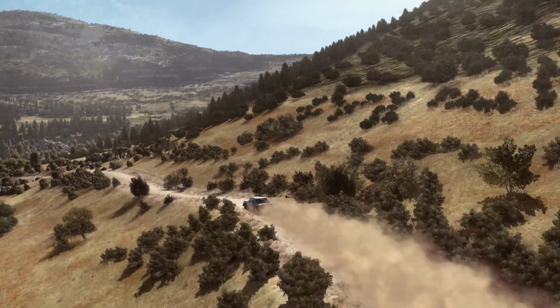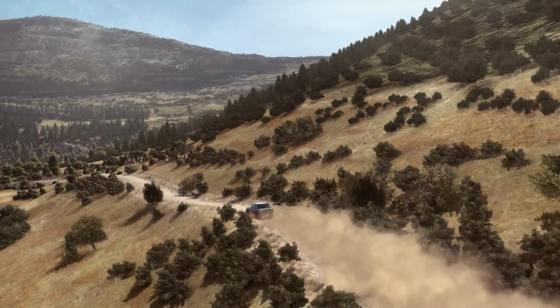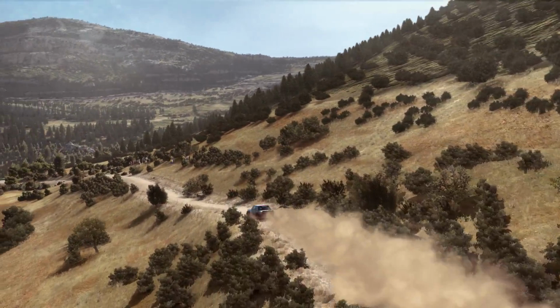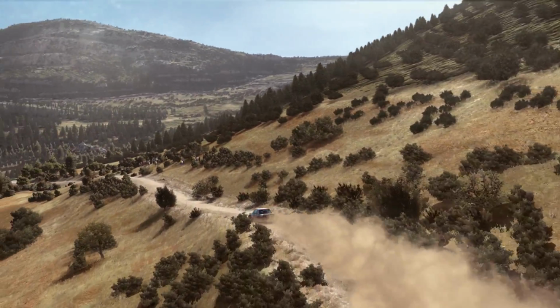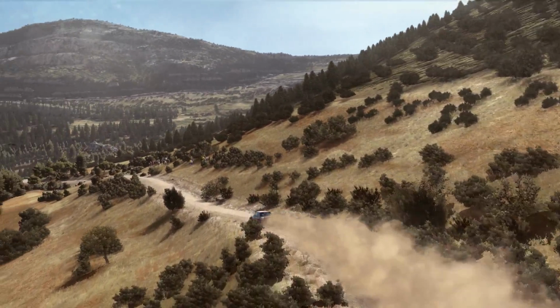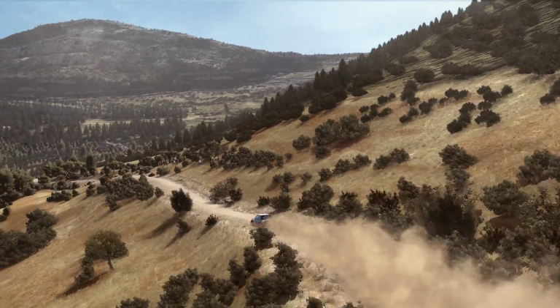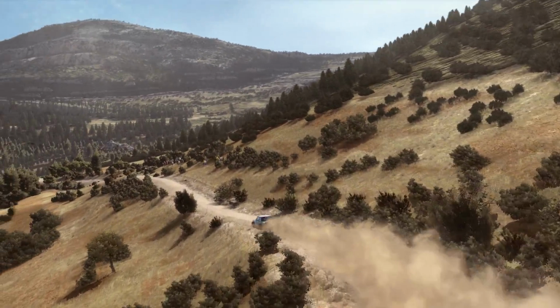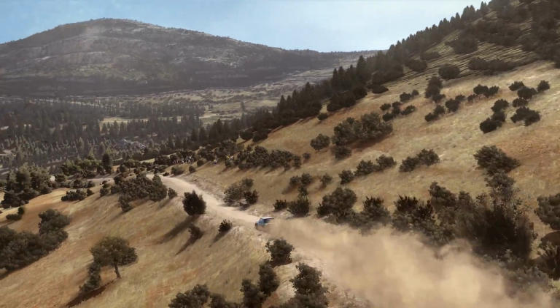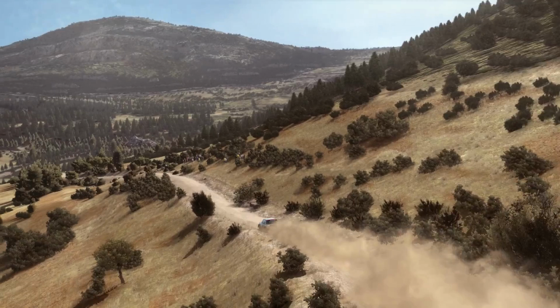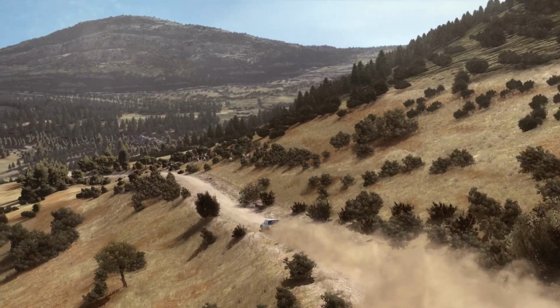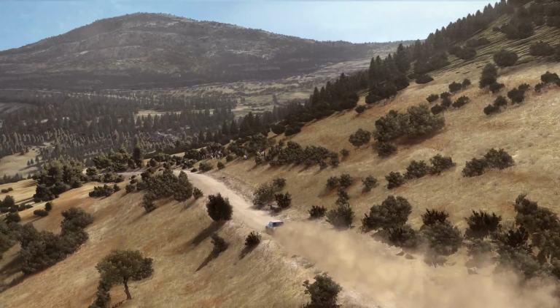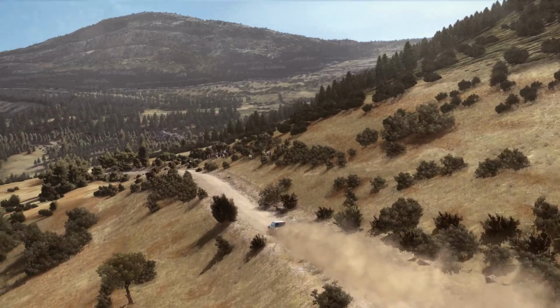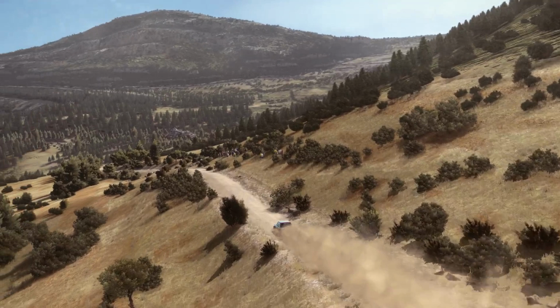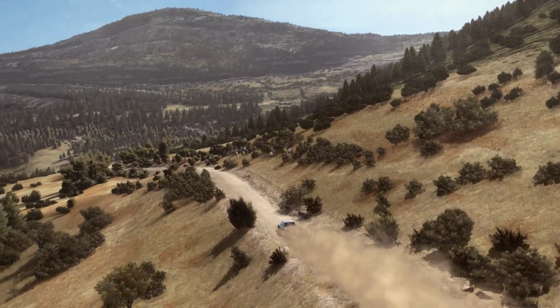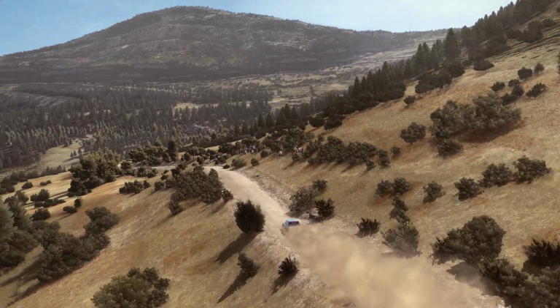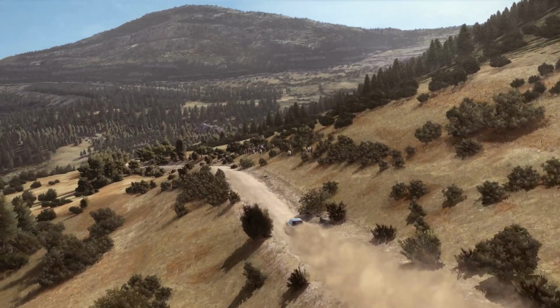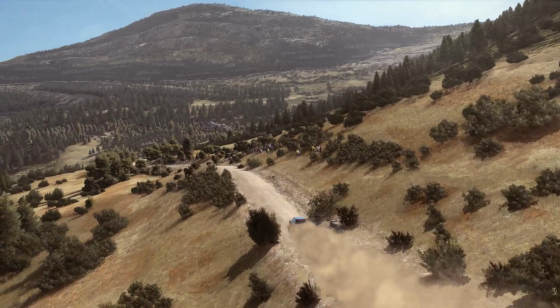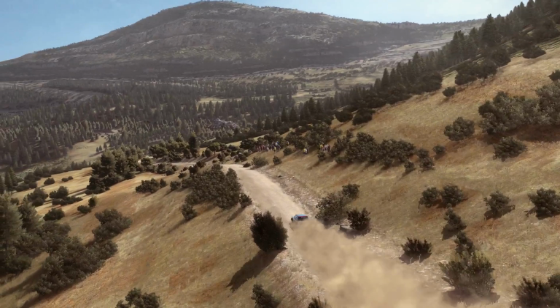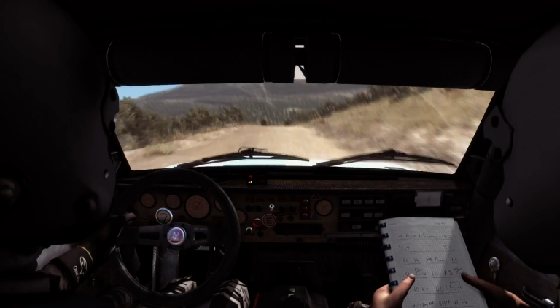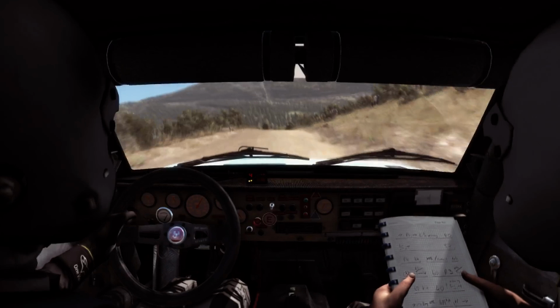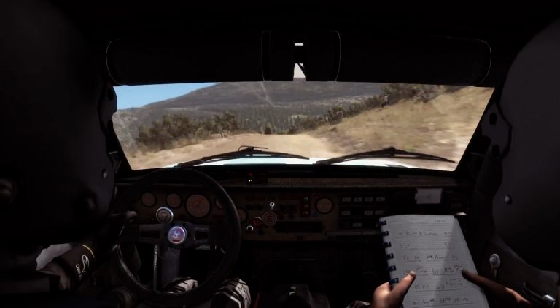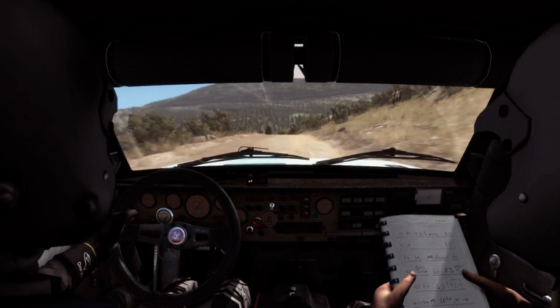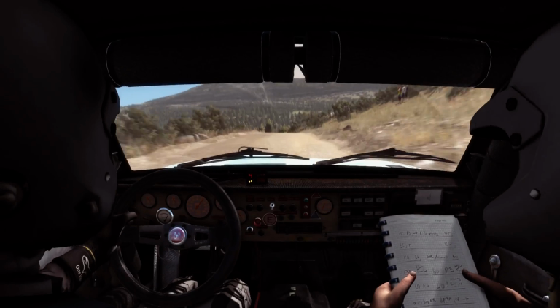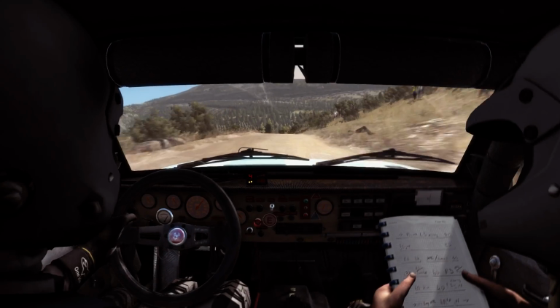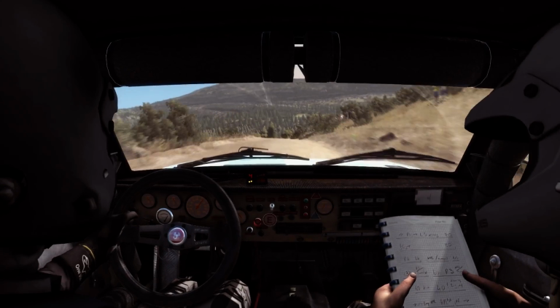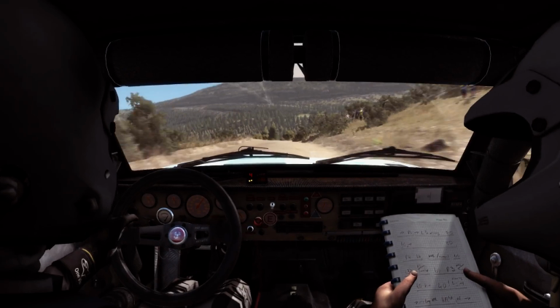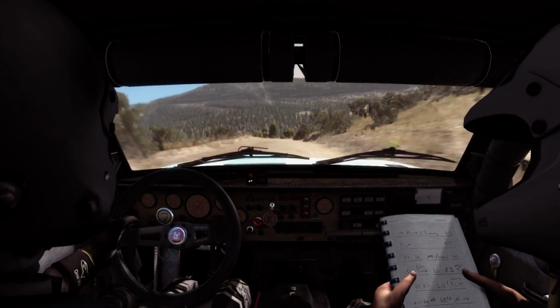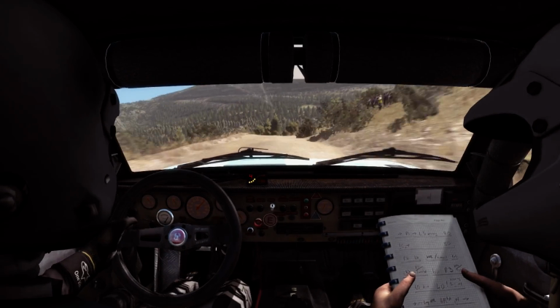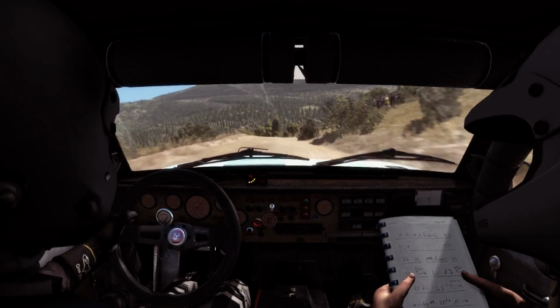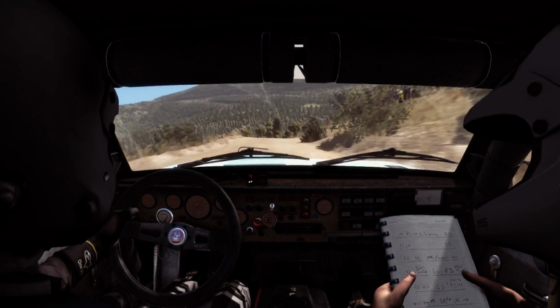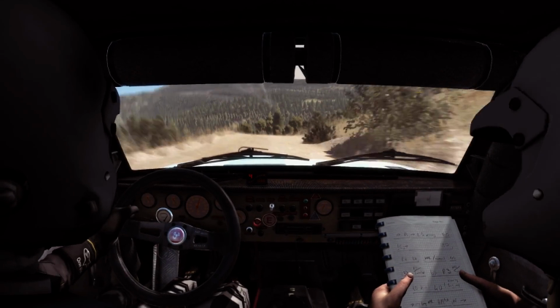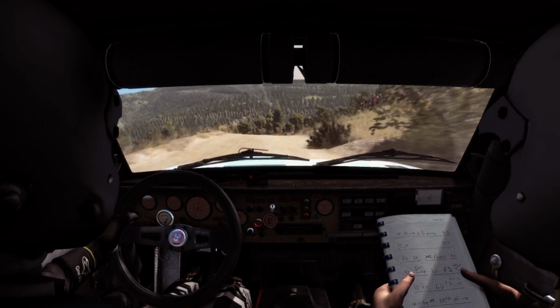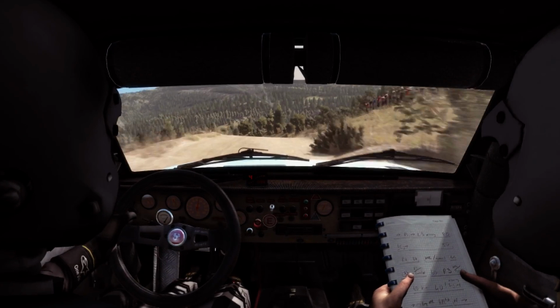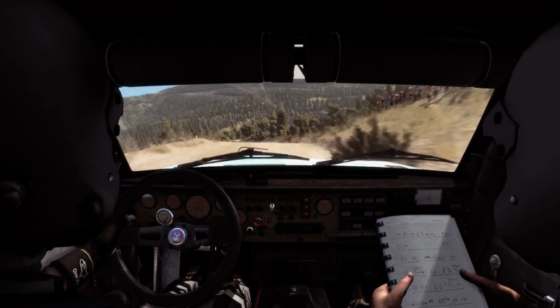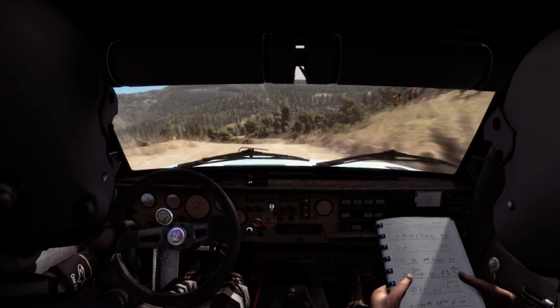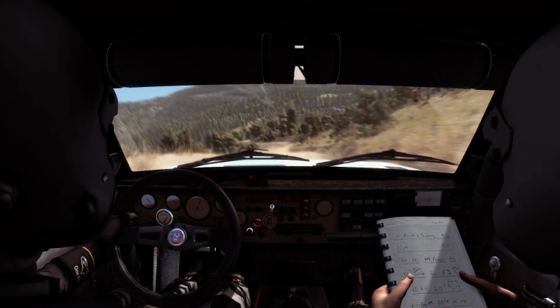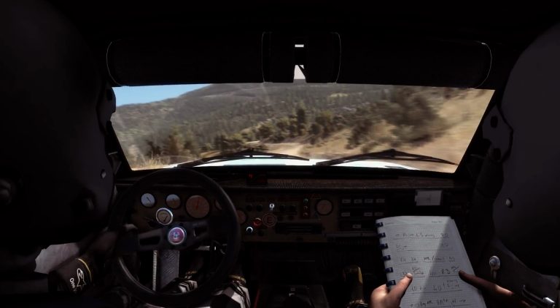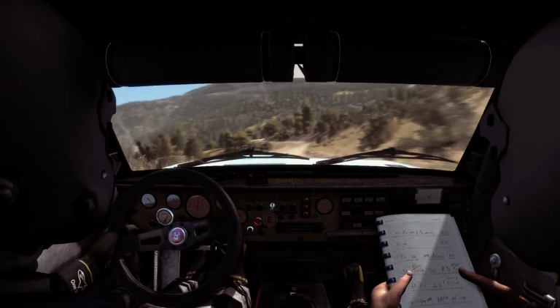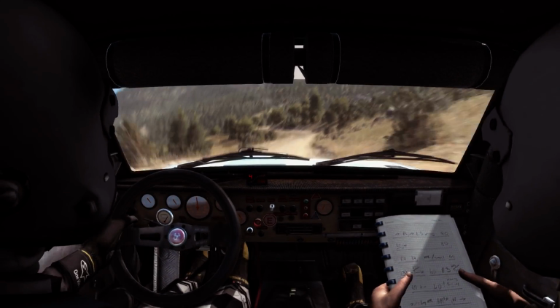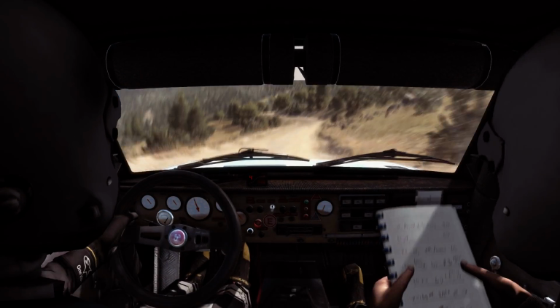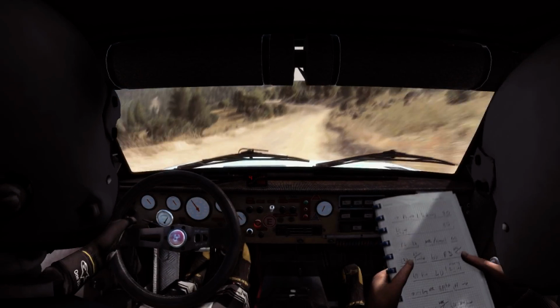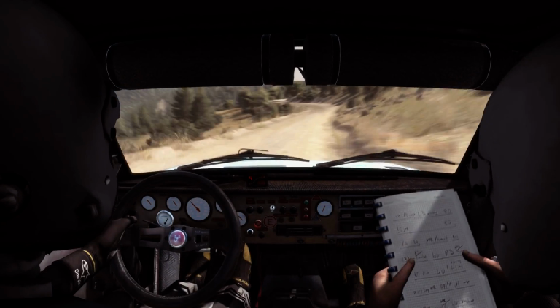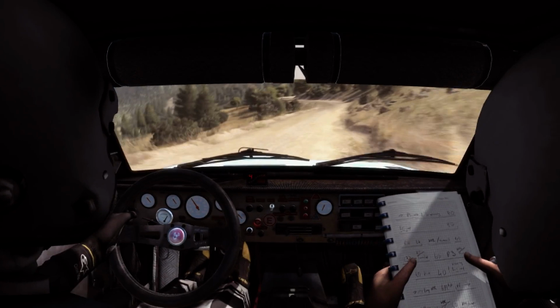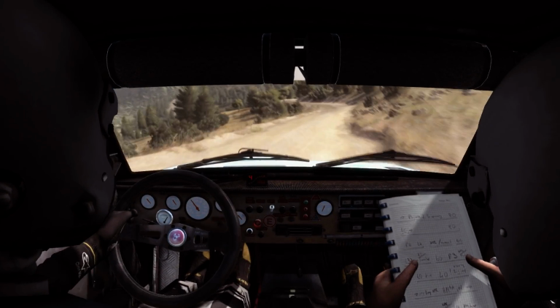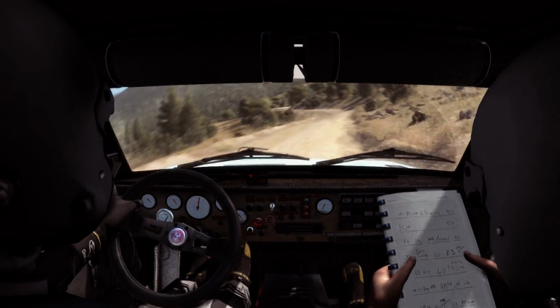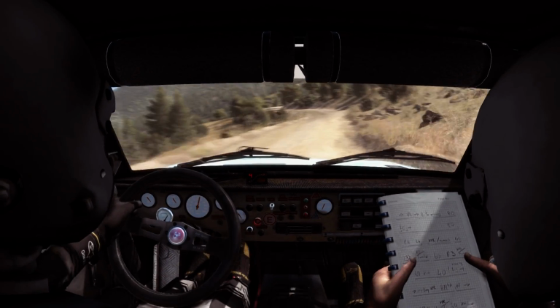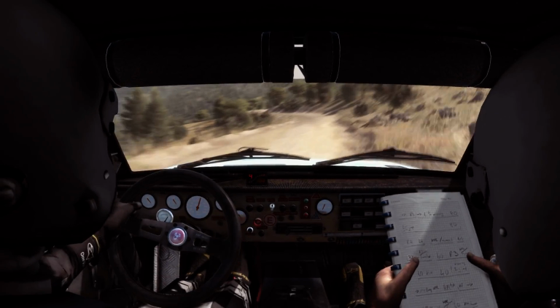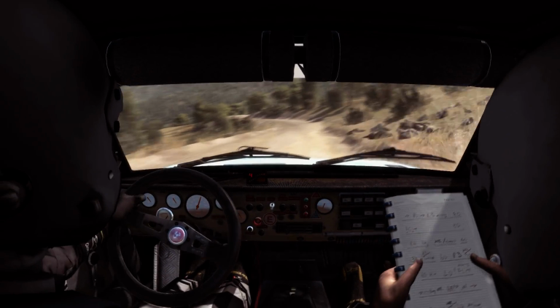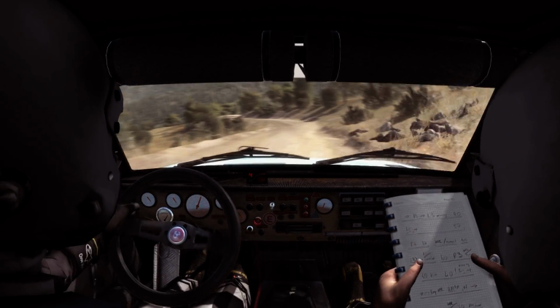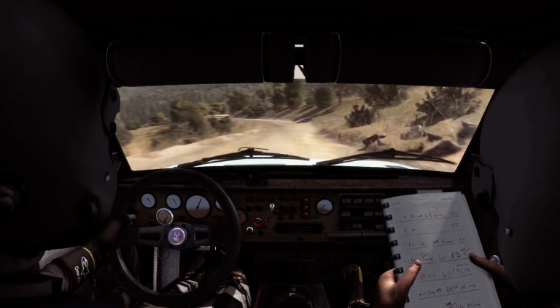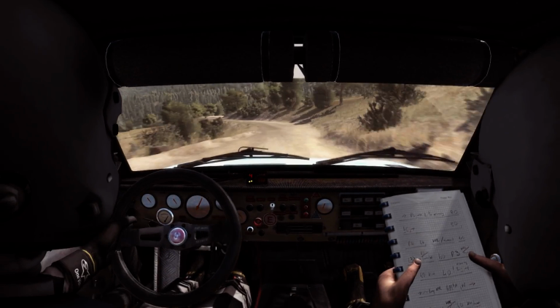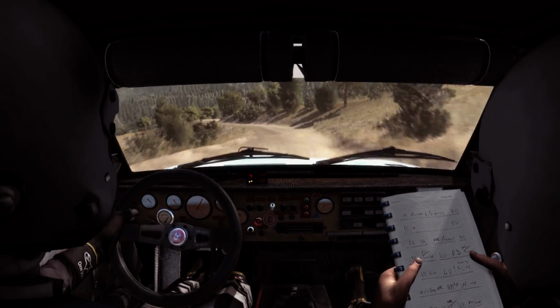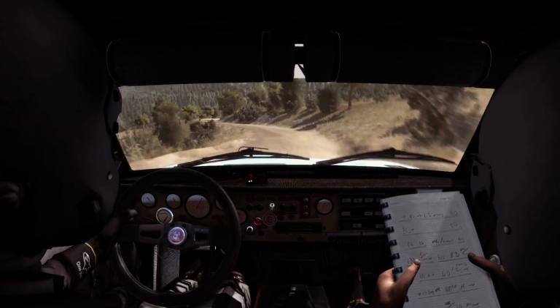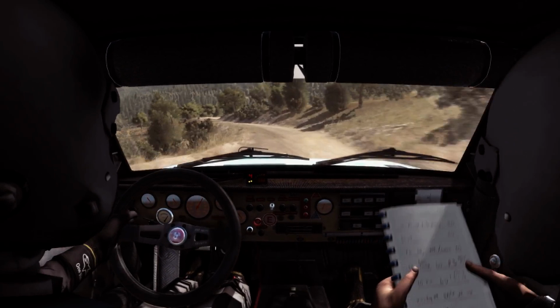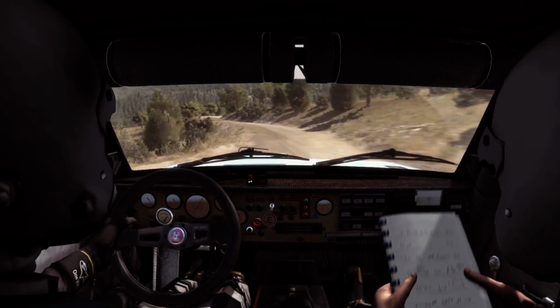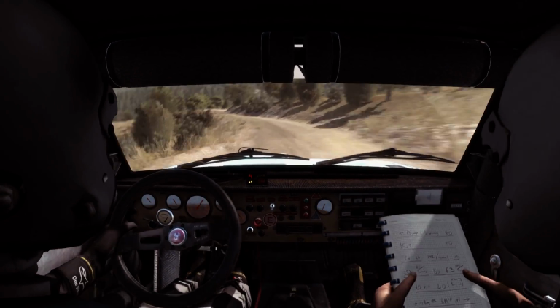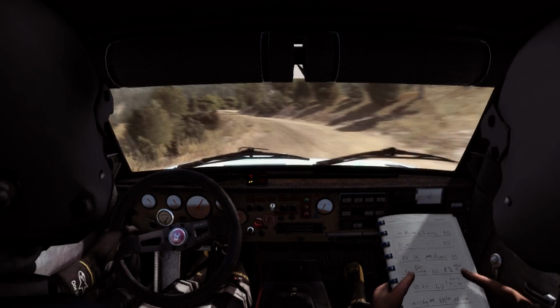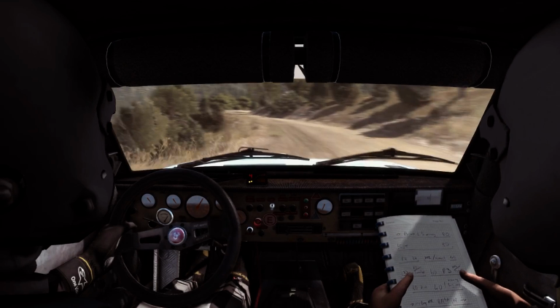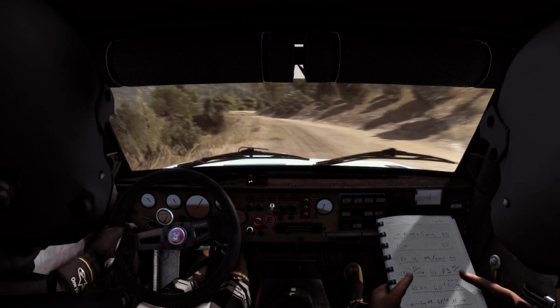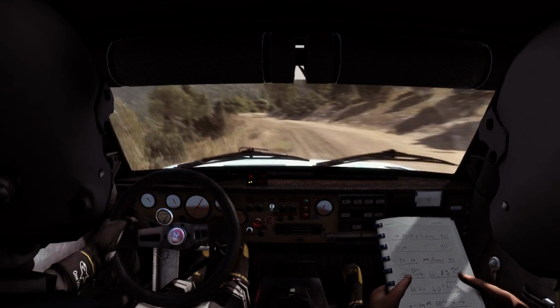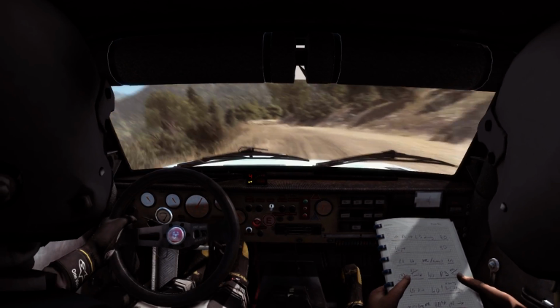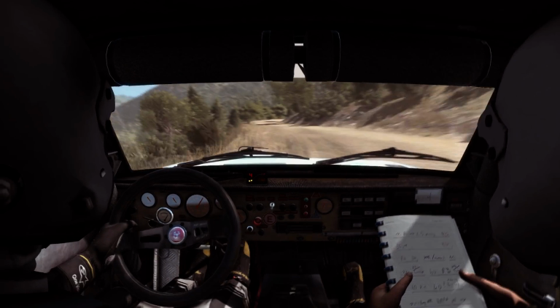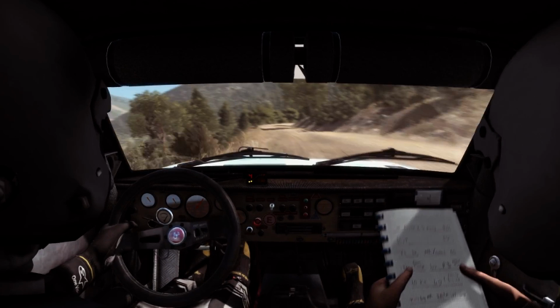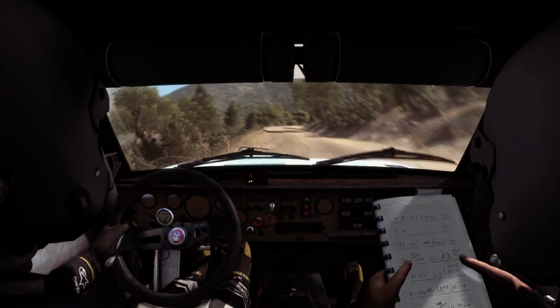Keep mid. Left 6, into right 5. Don't cut, 60.